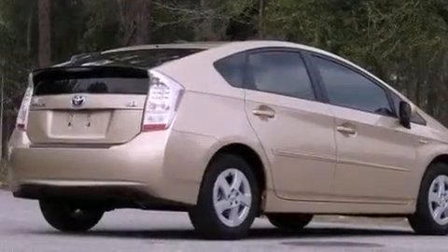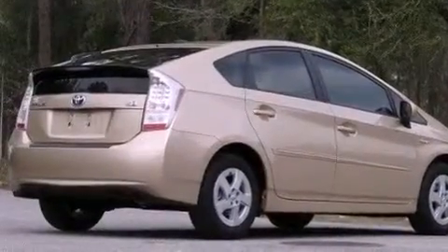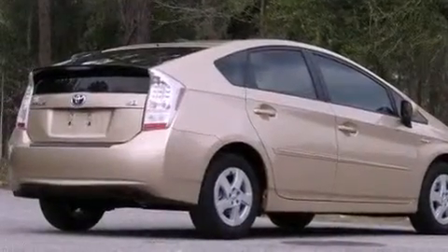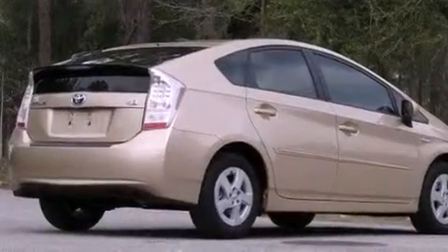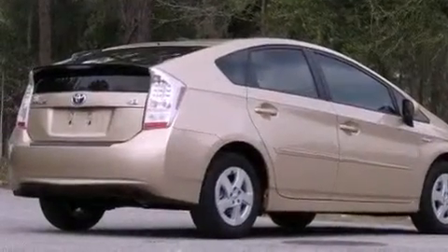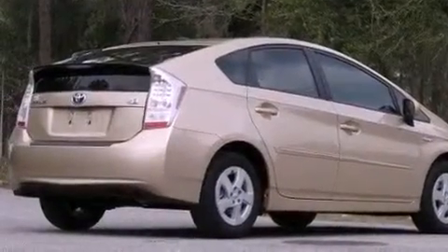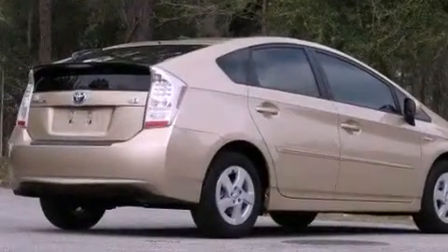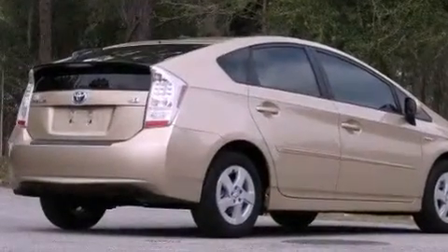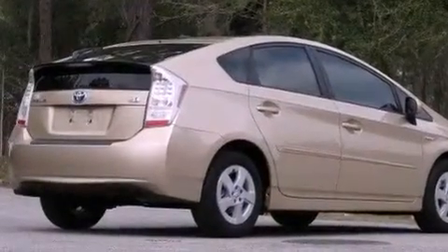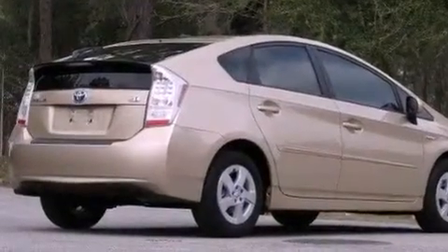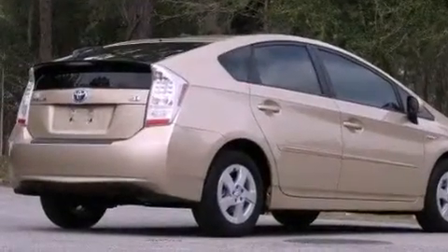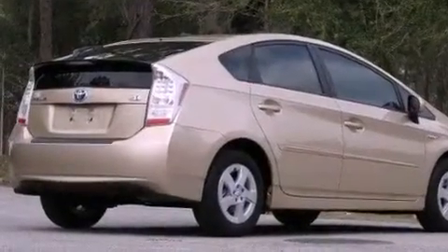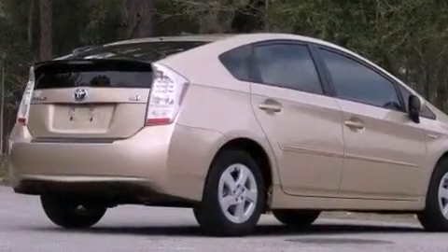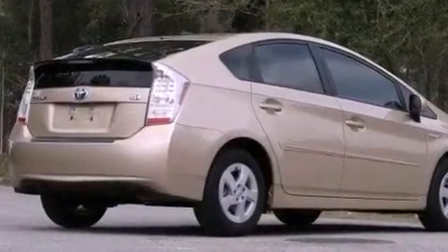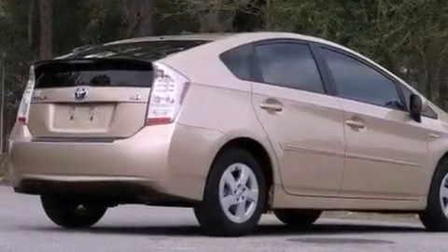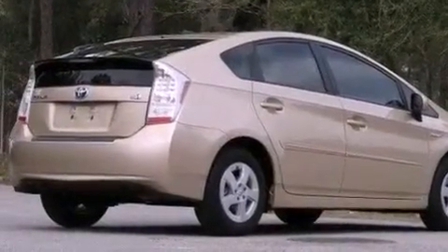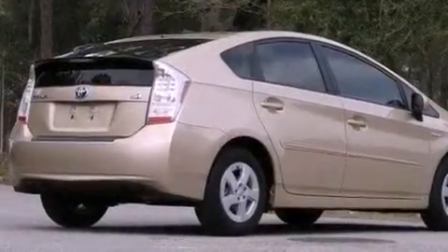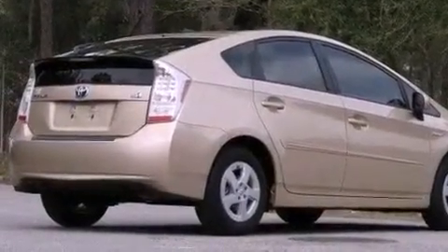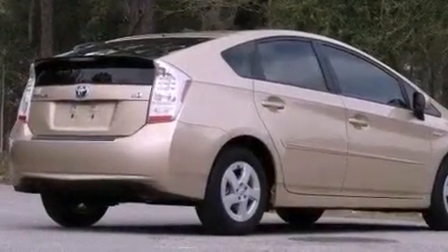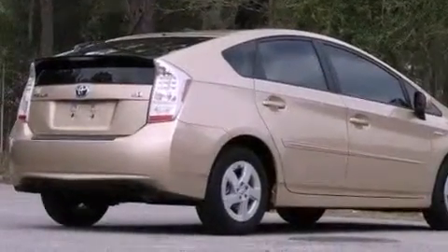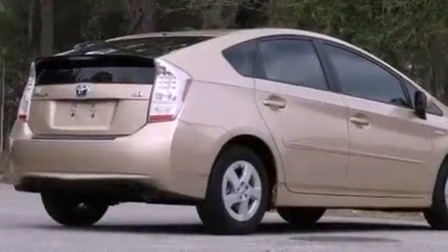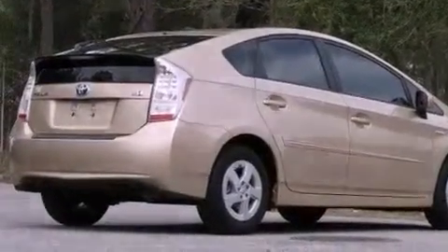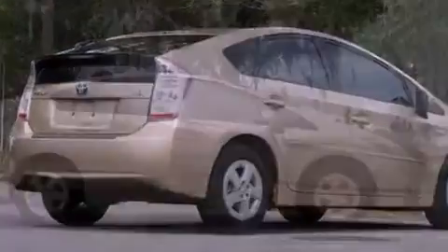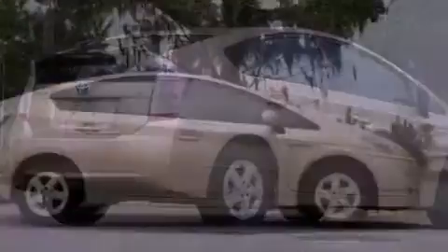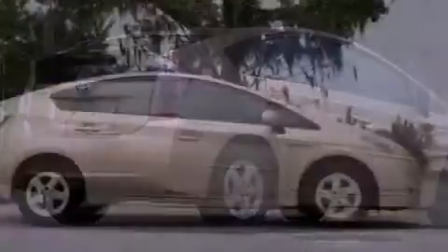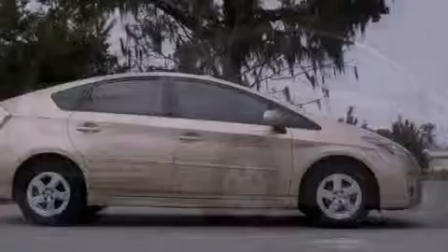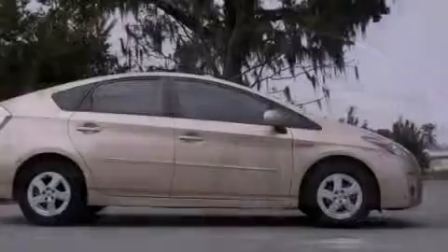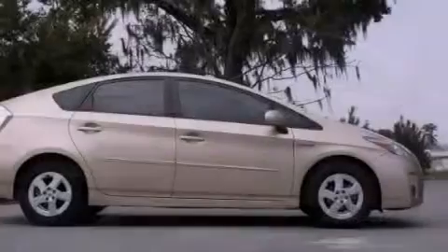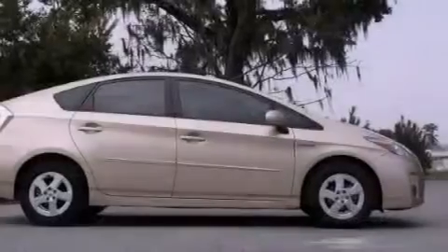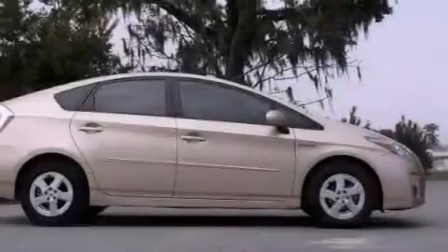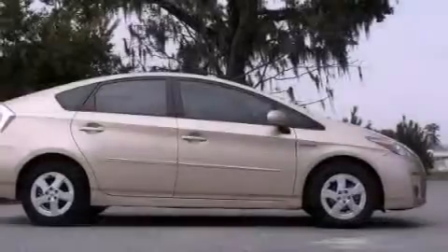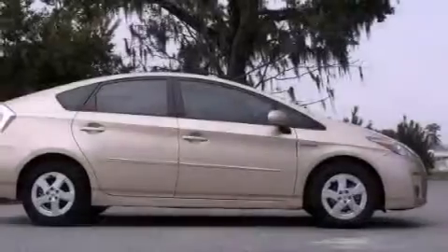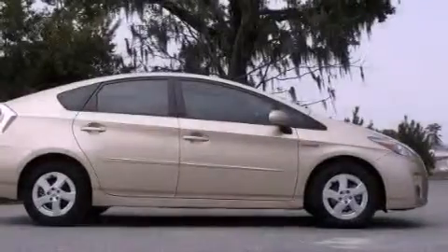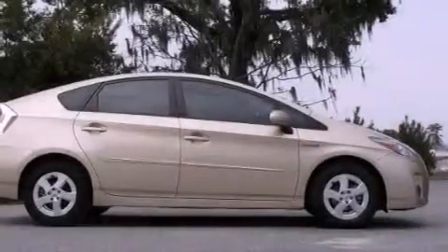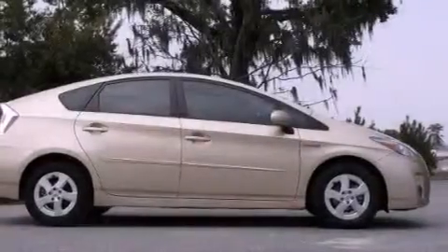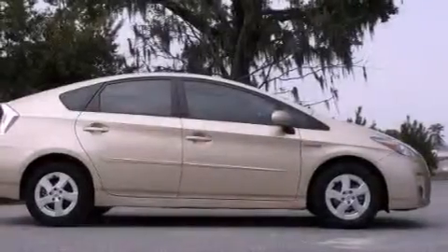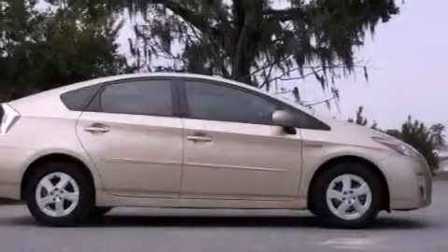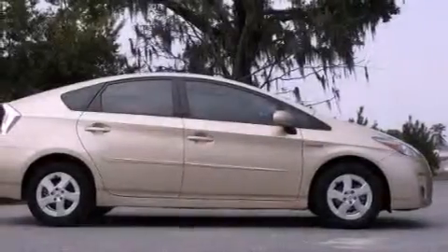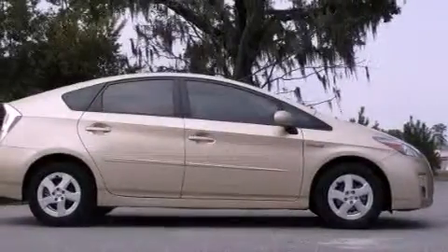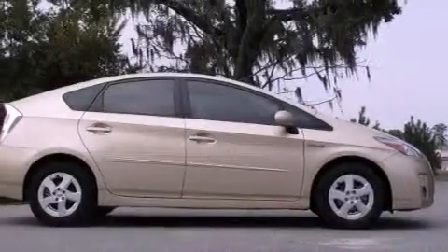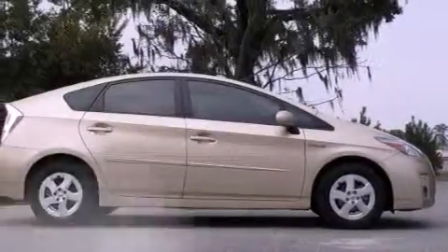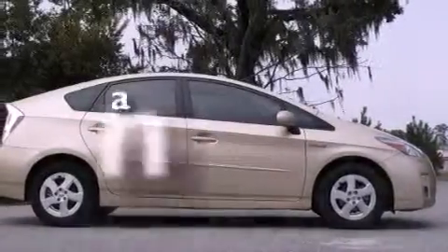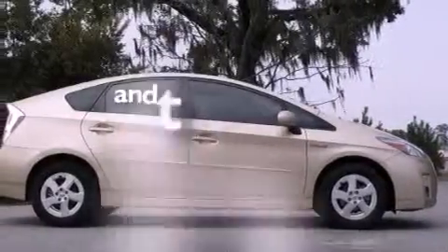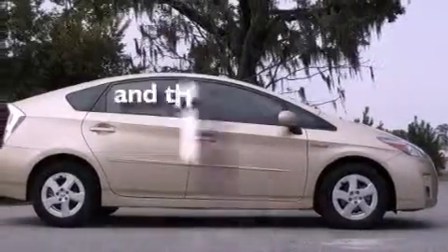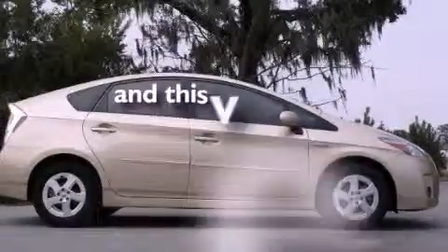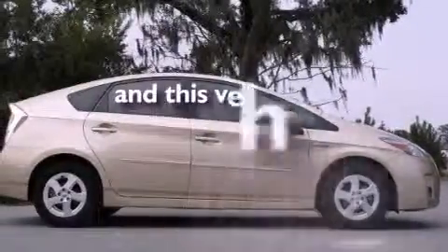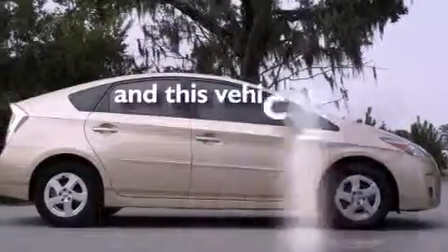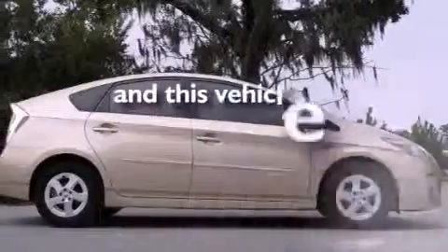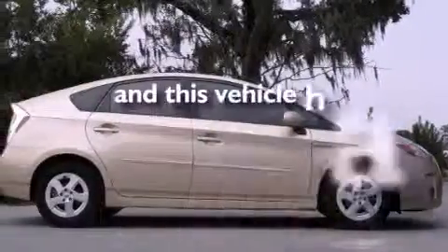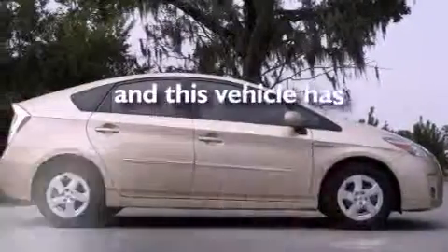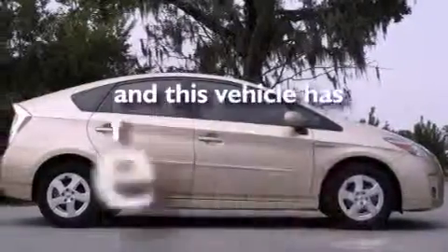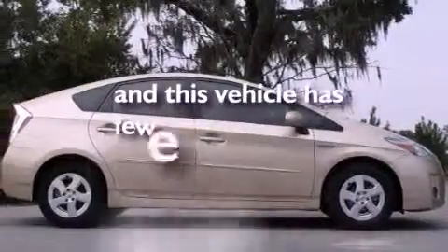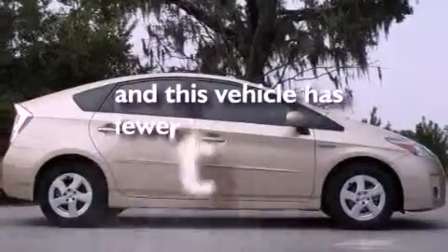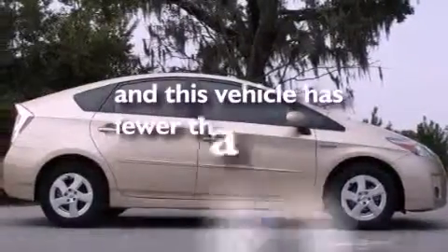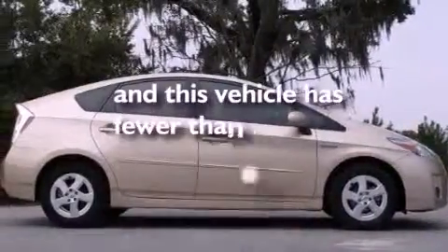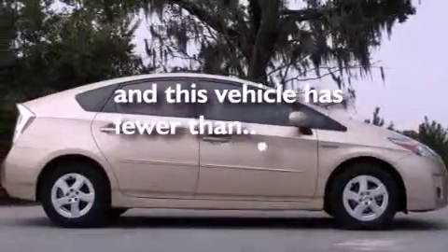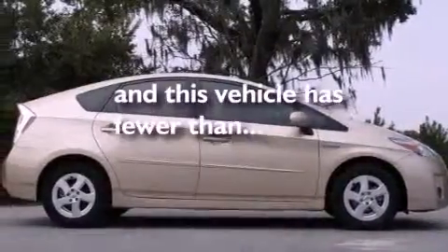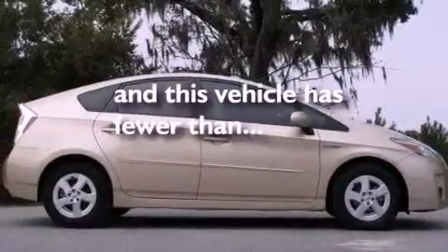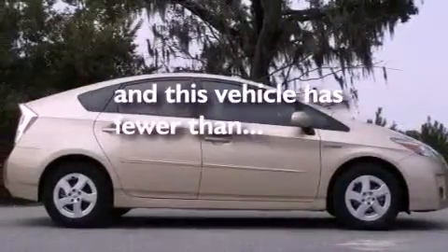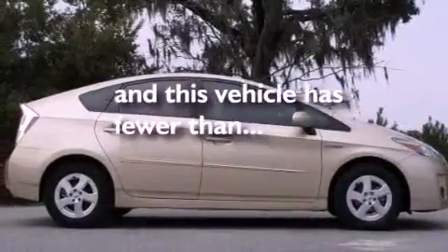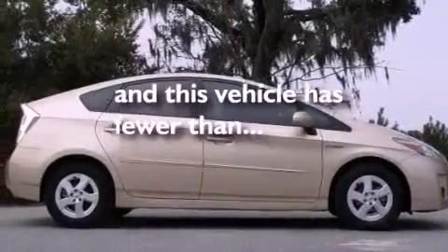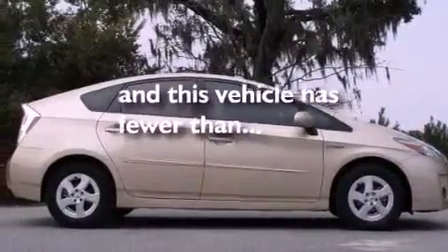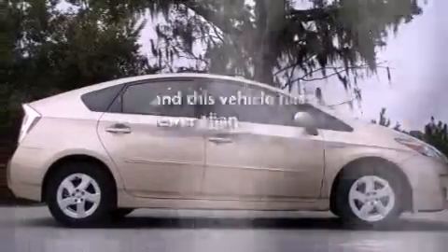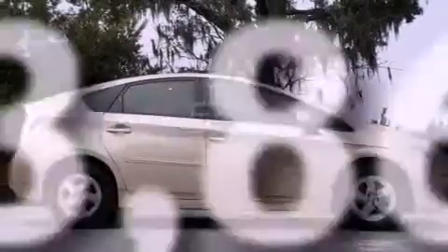An anti-lock braking system, a push-button ignition, and this vehicle has less than 34,000 miles.